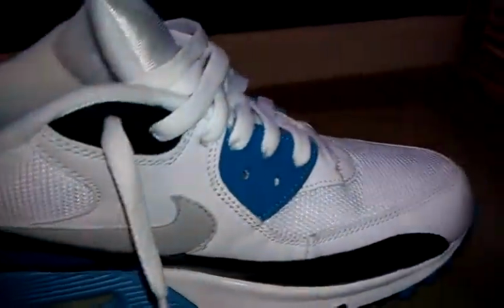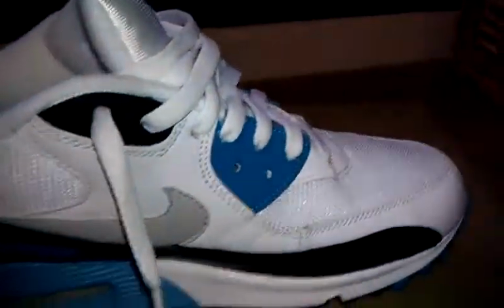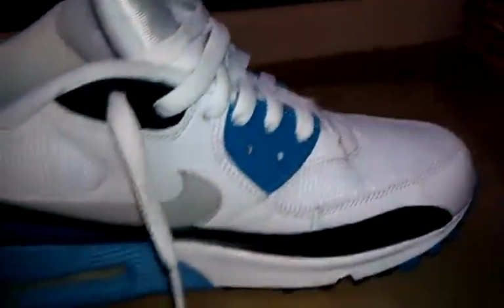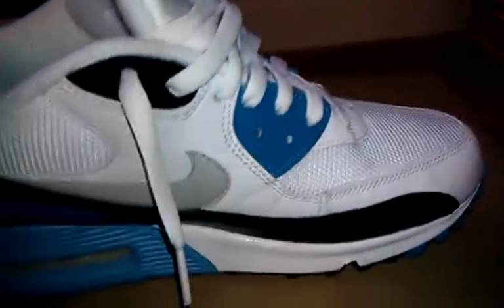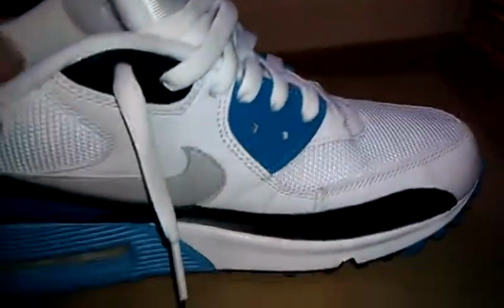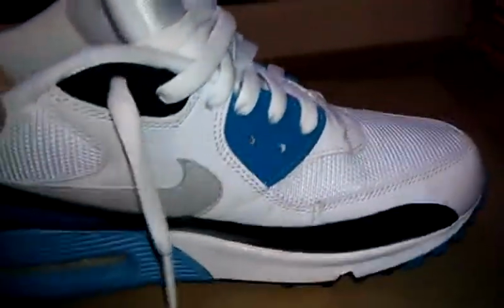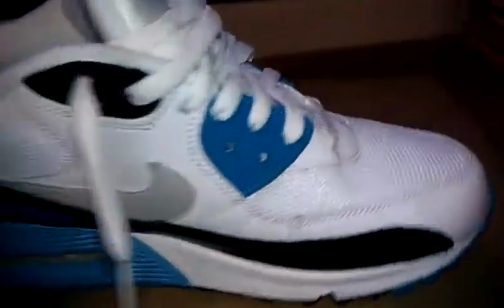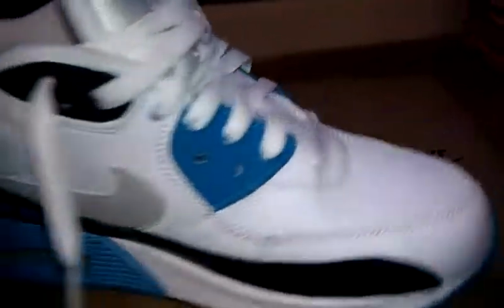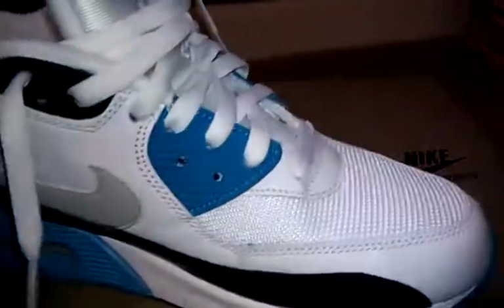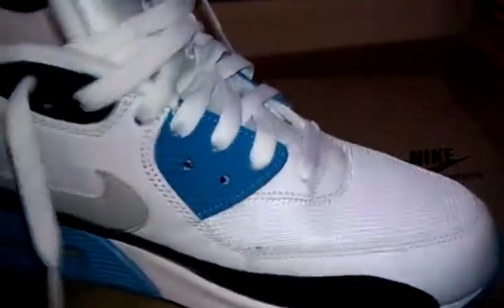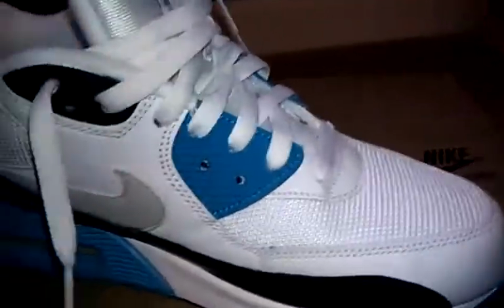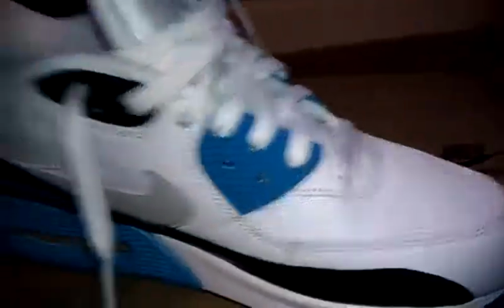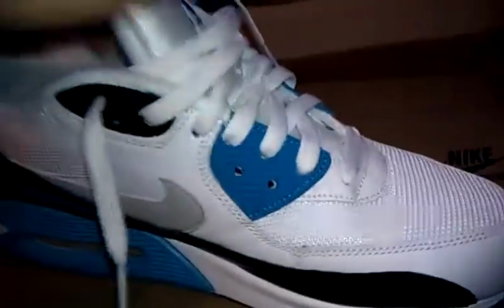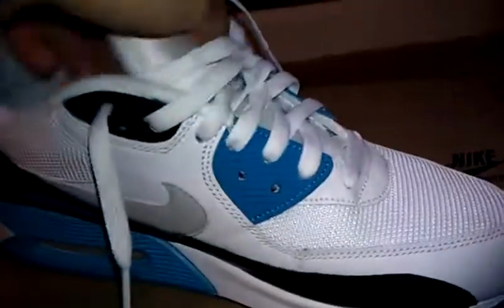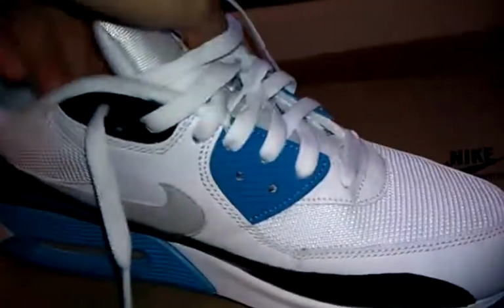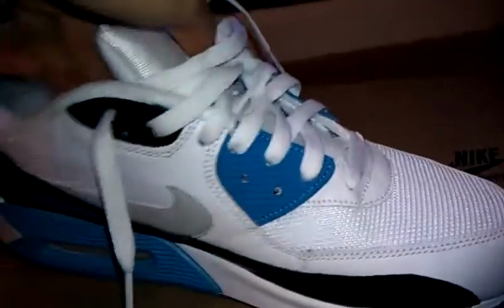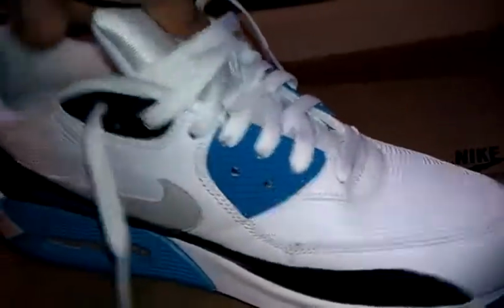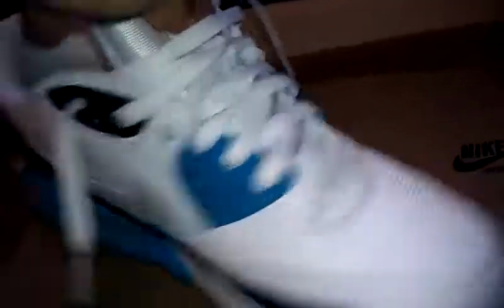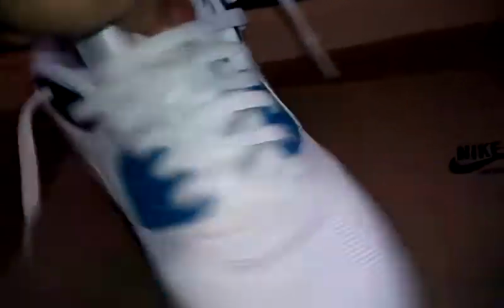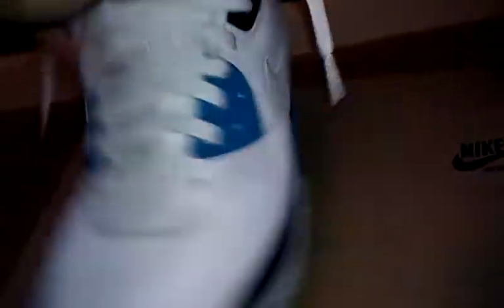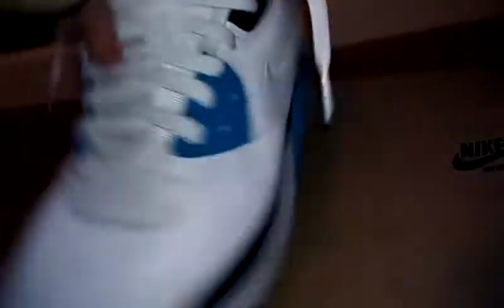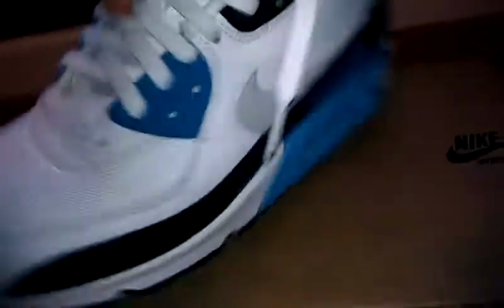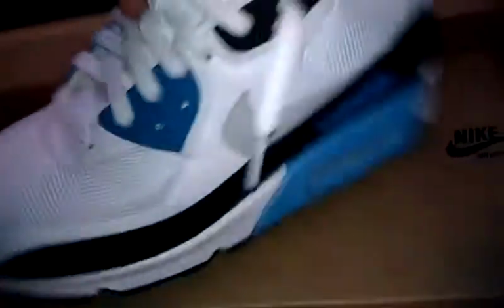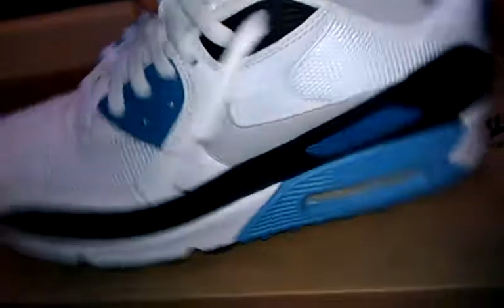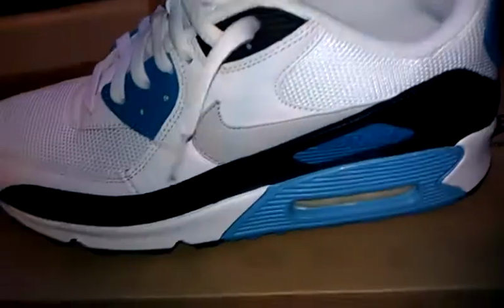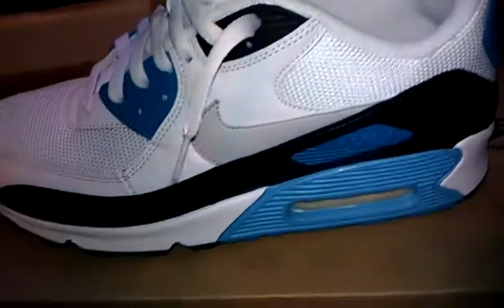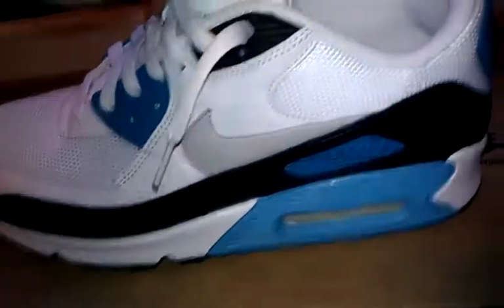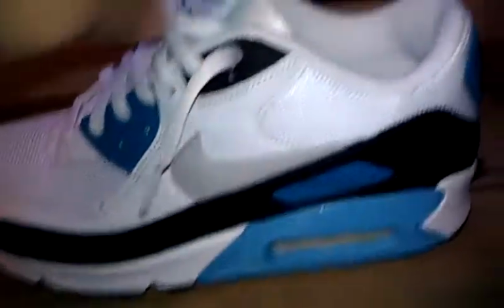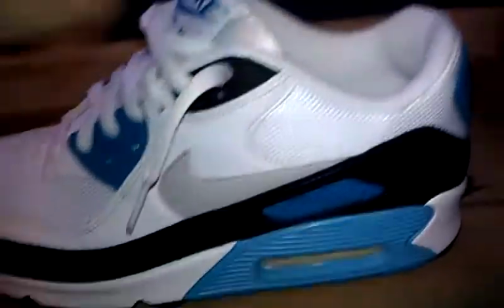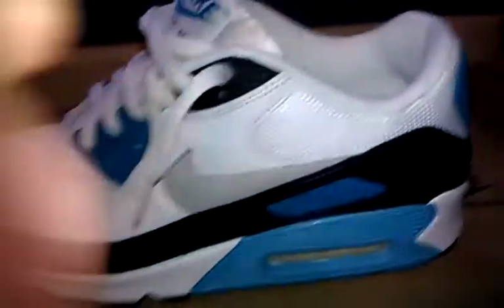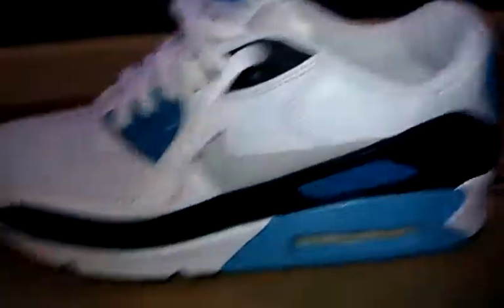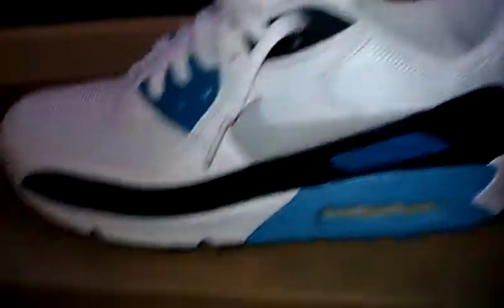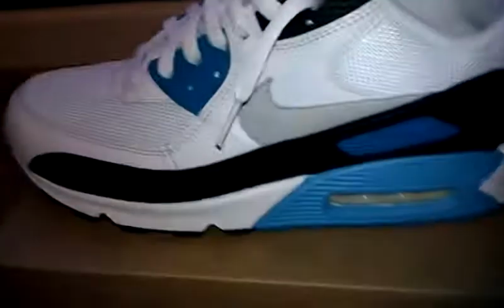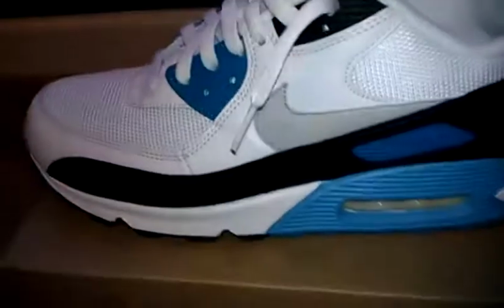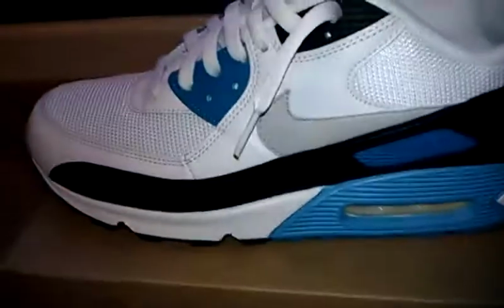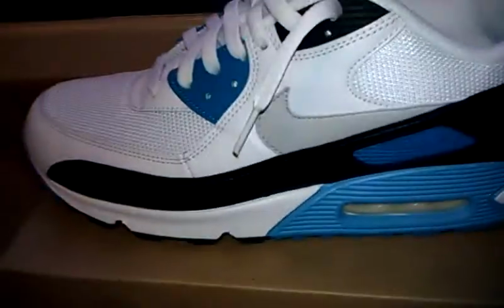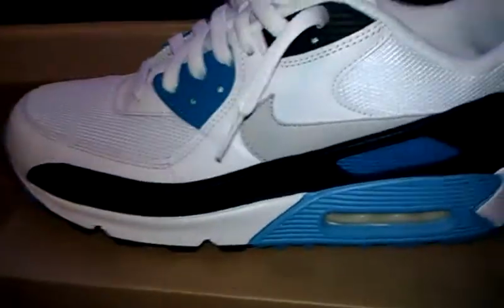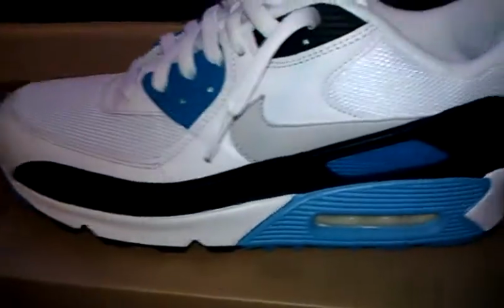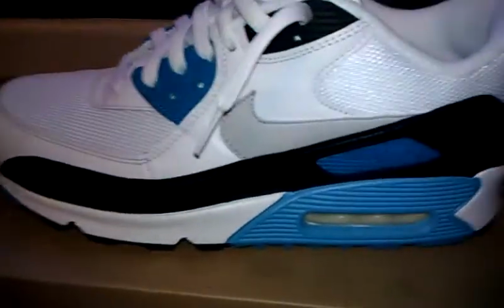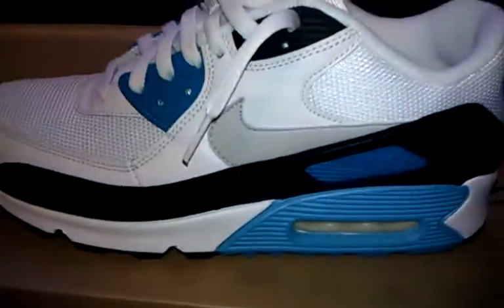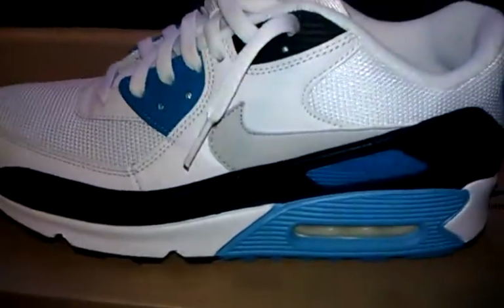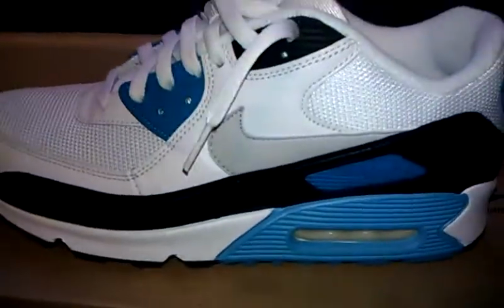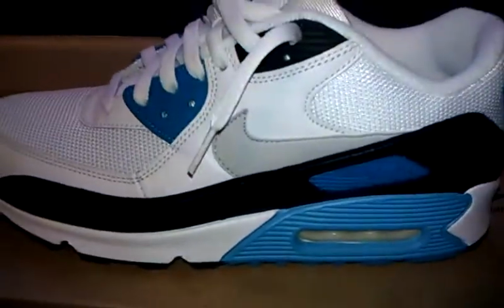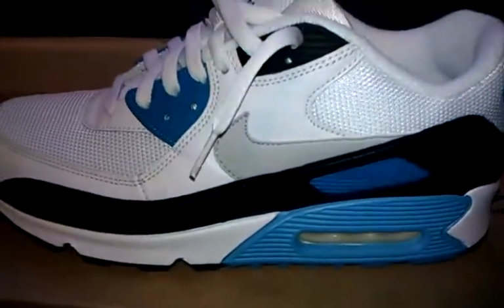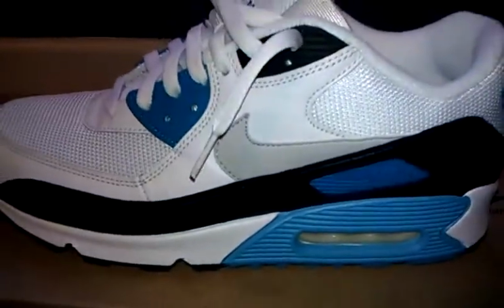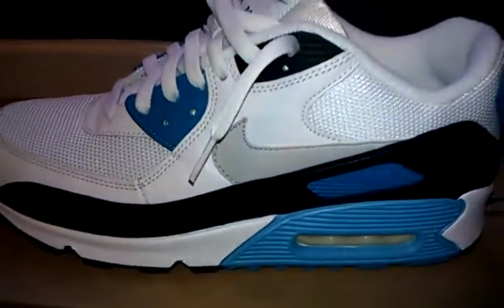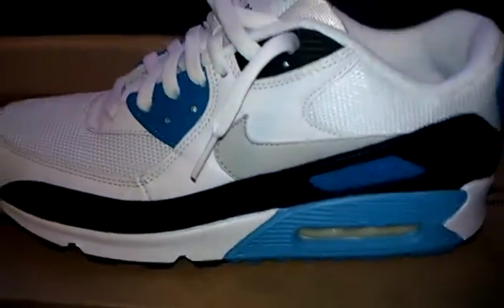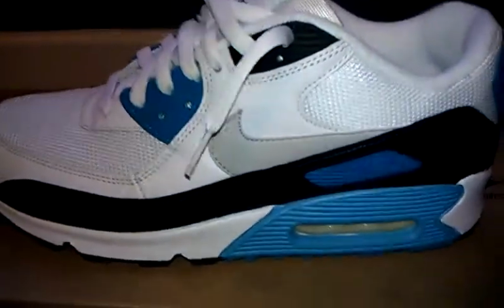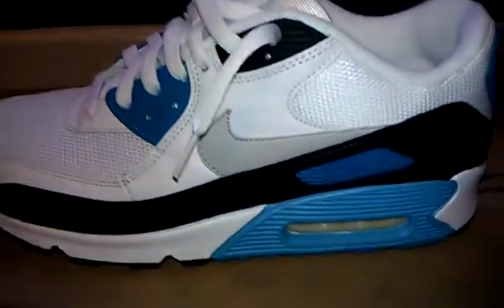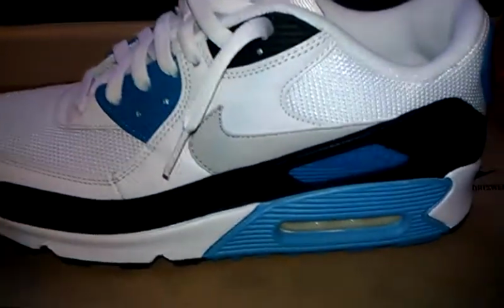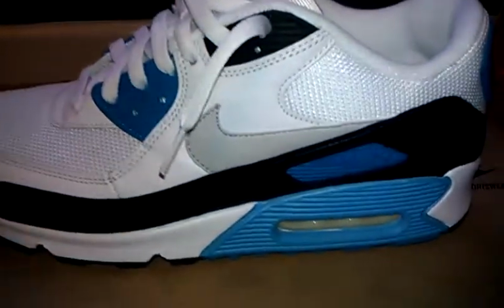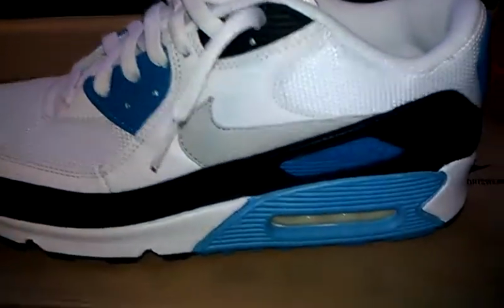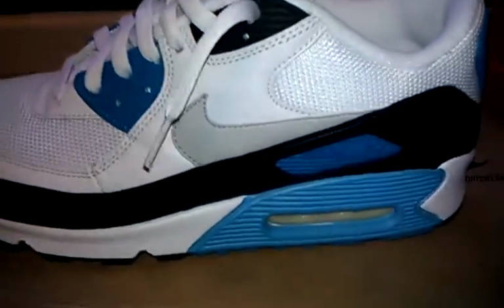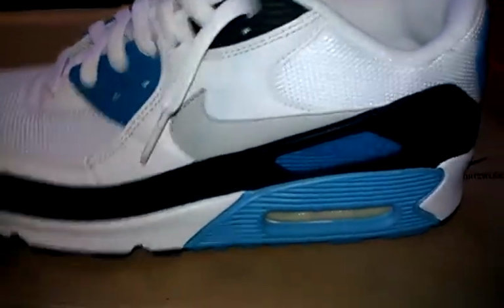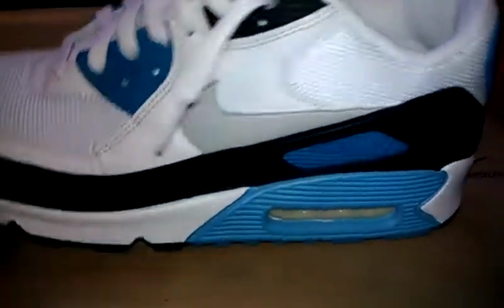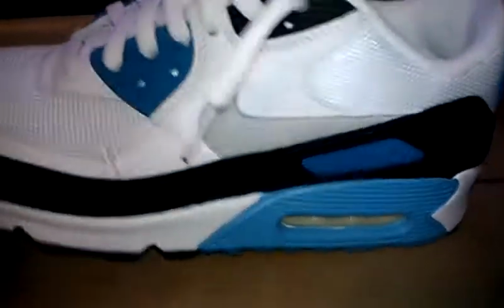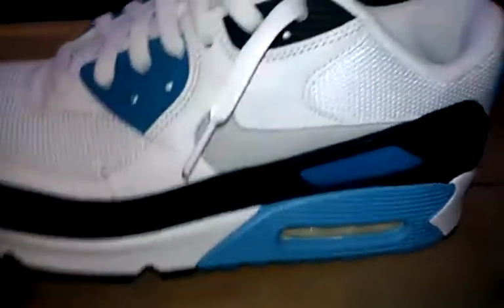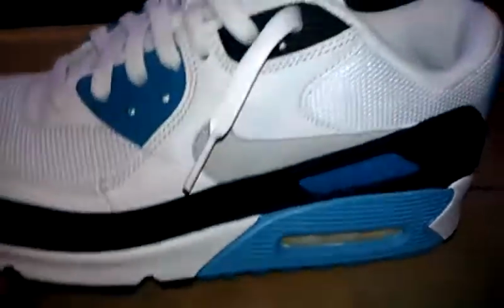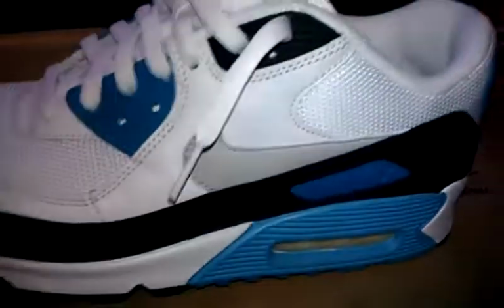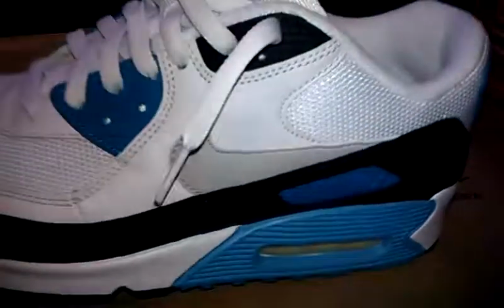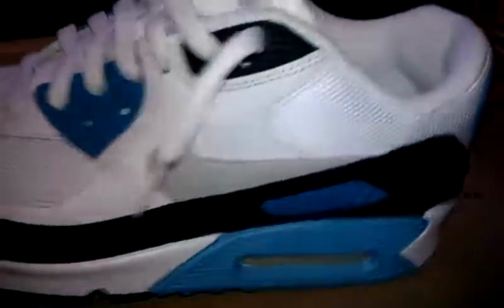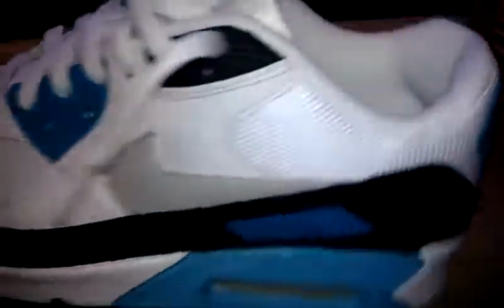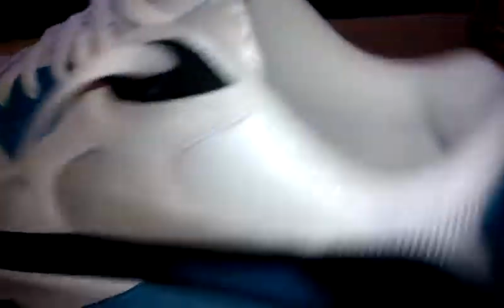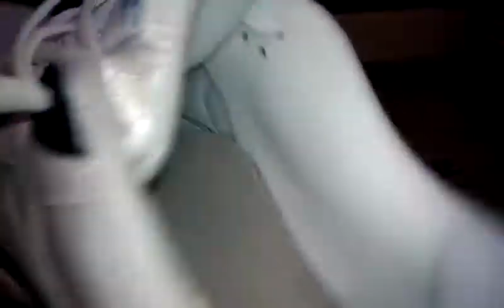I really like Air Max 90s, they're probably one of my favorite shoes. Comment, like, and subscribe.